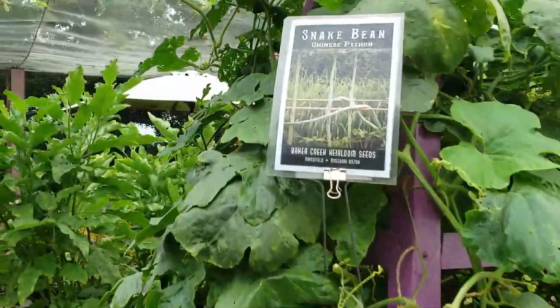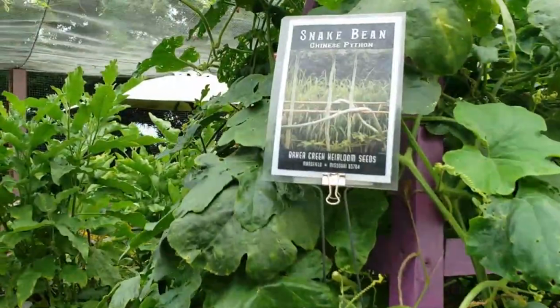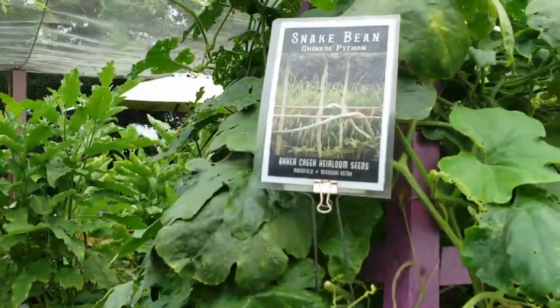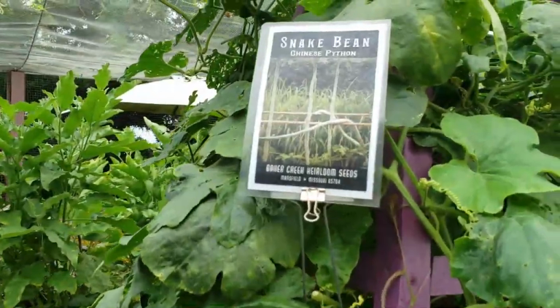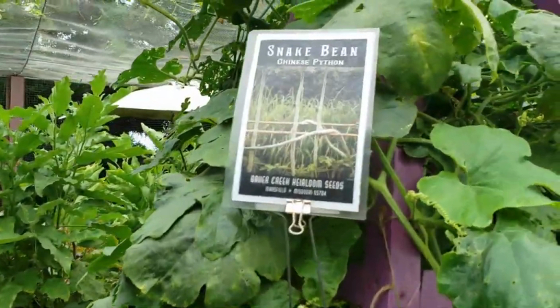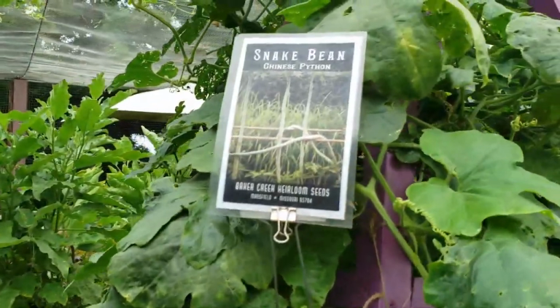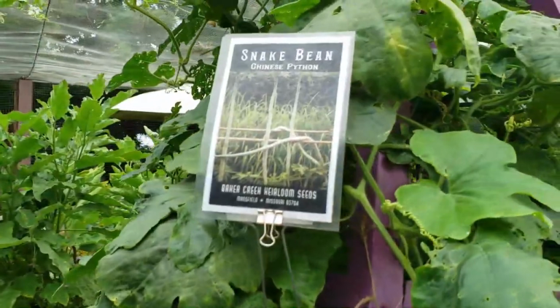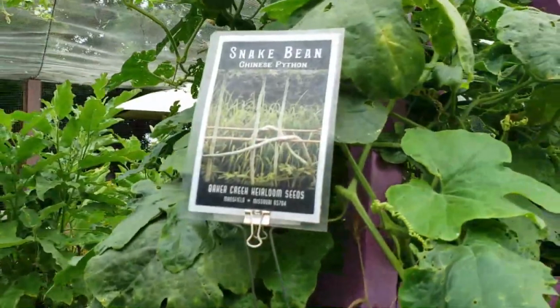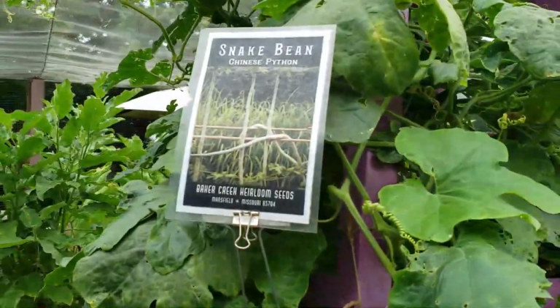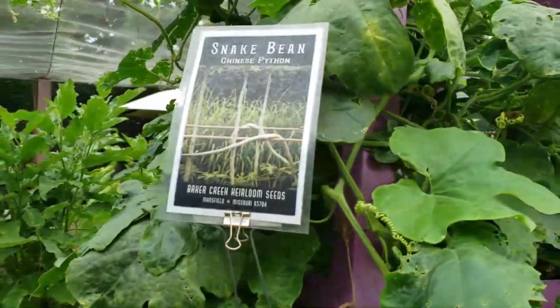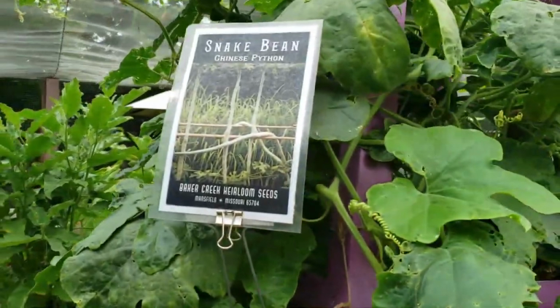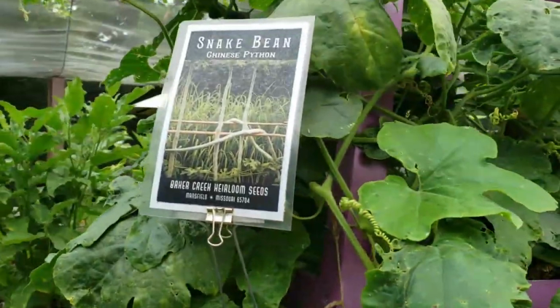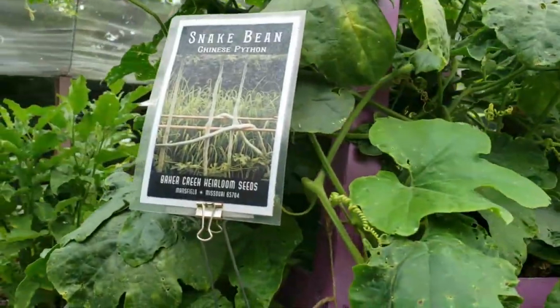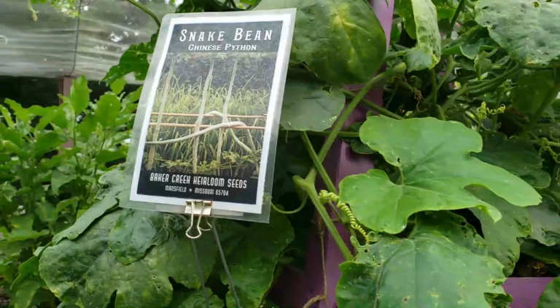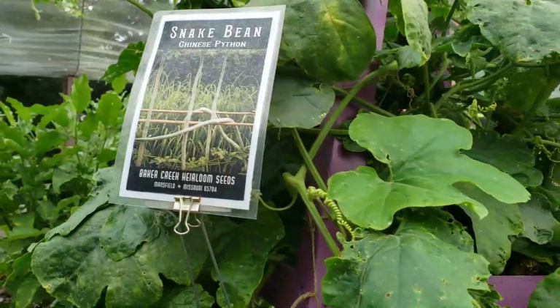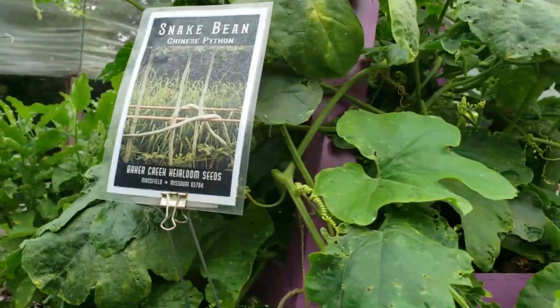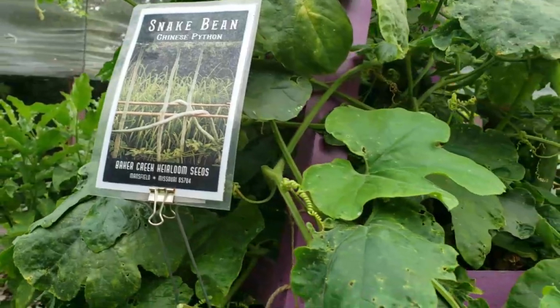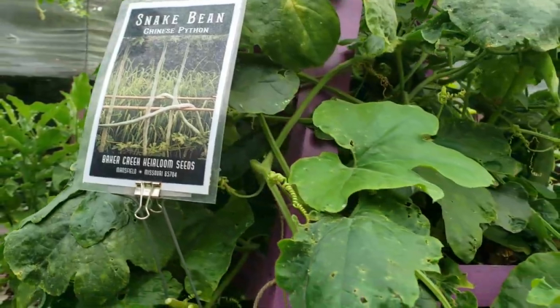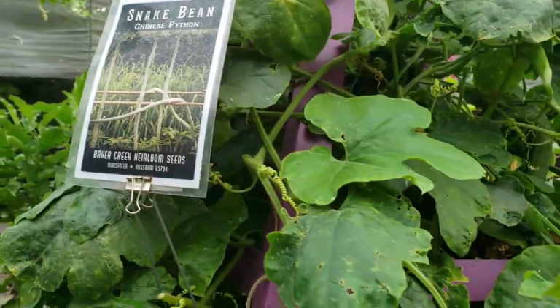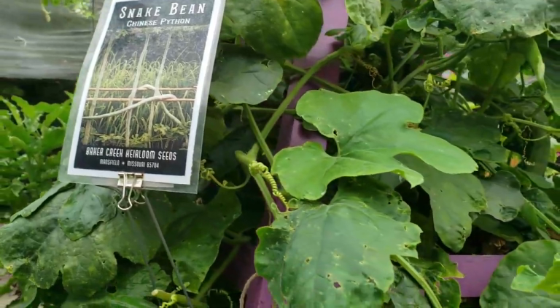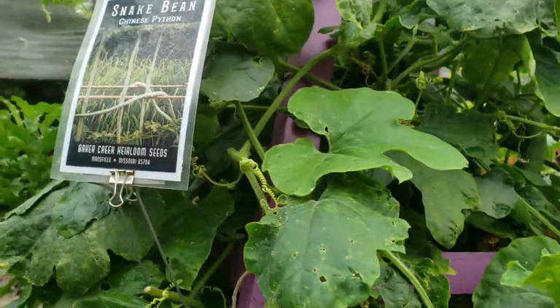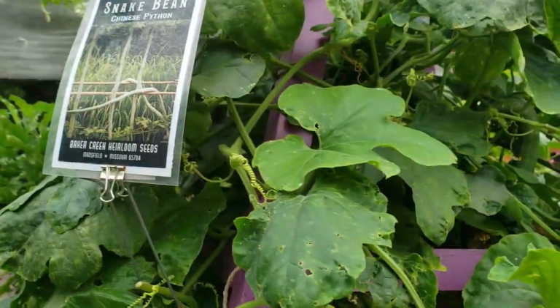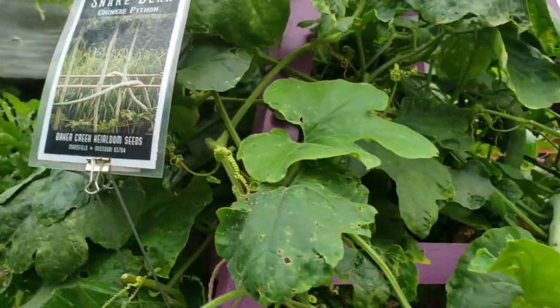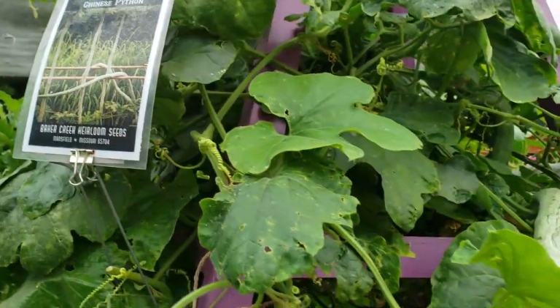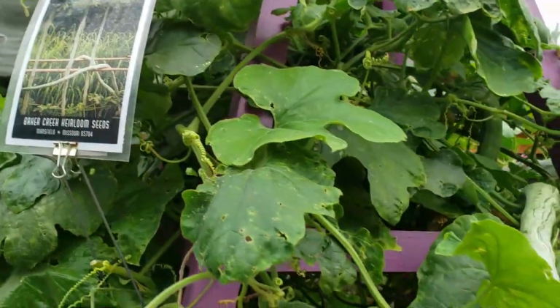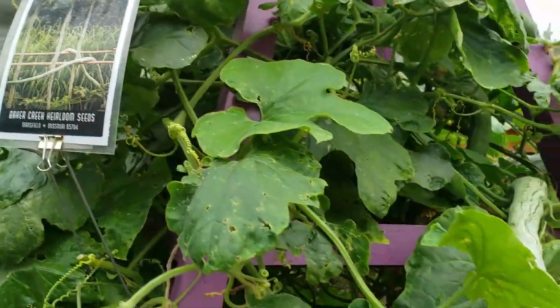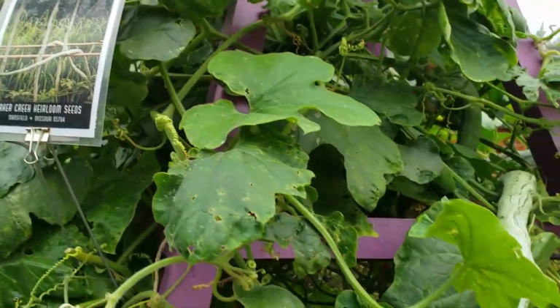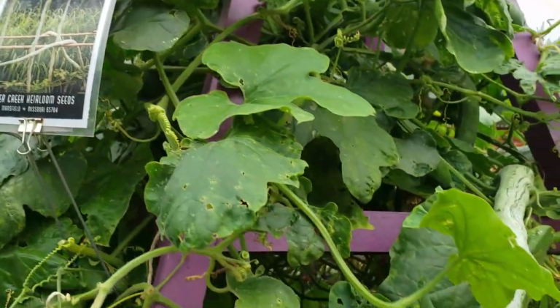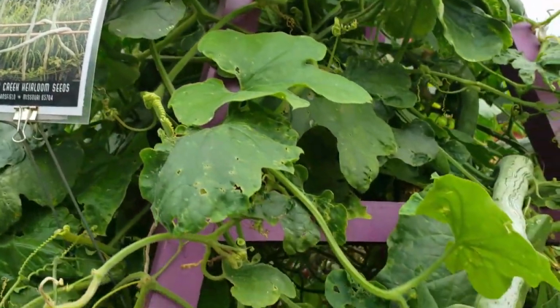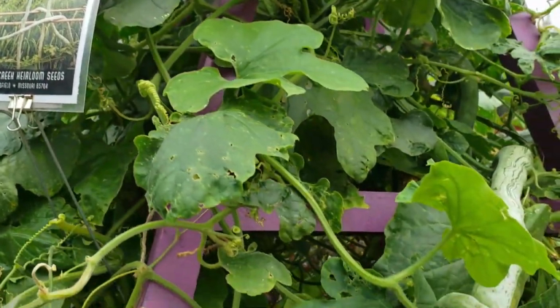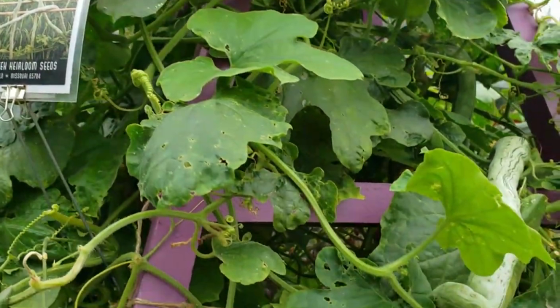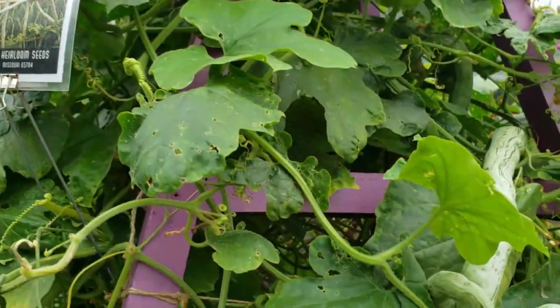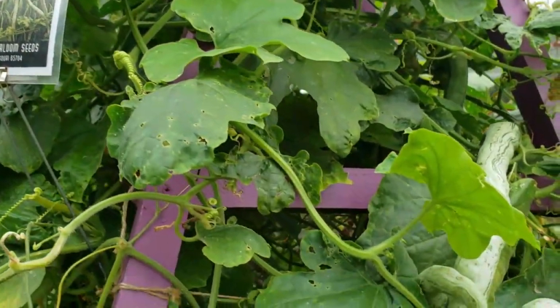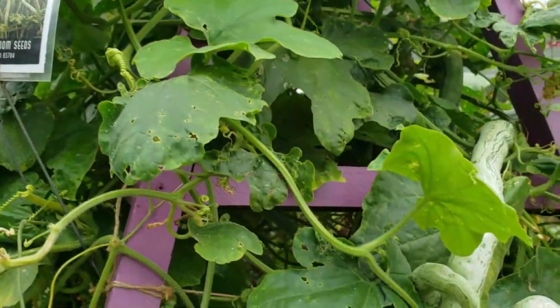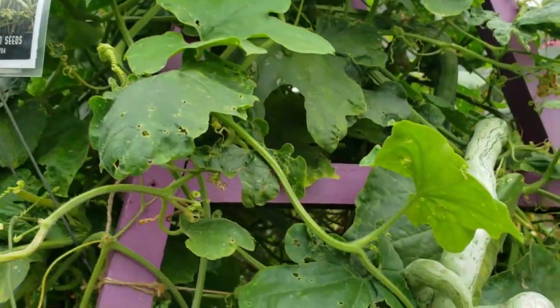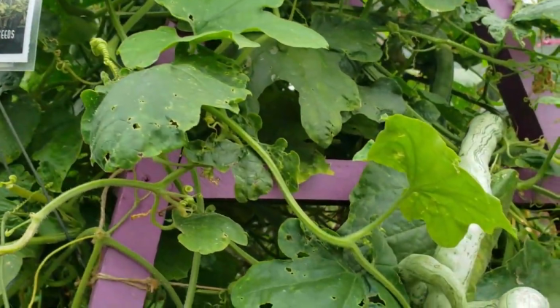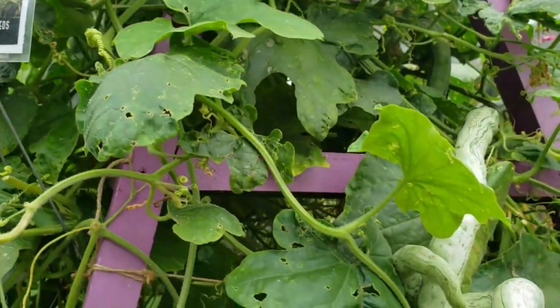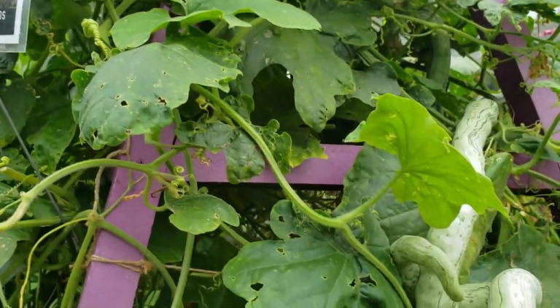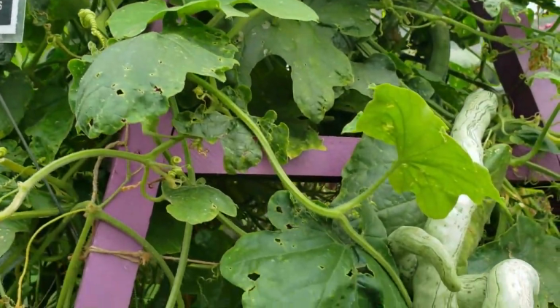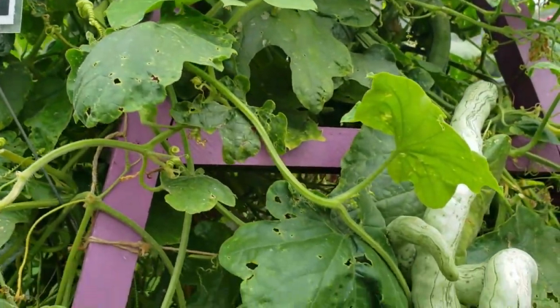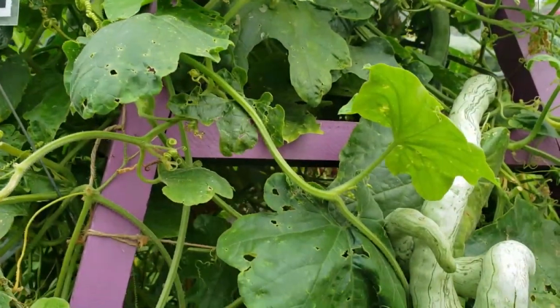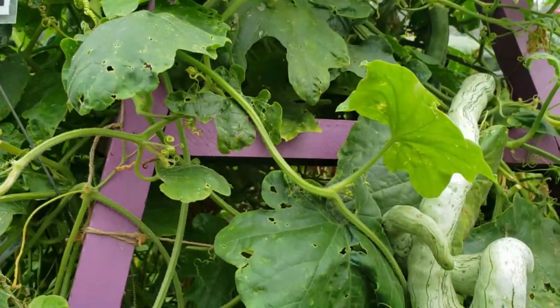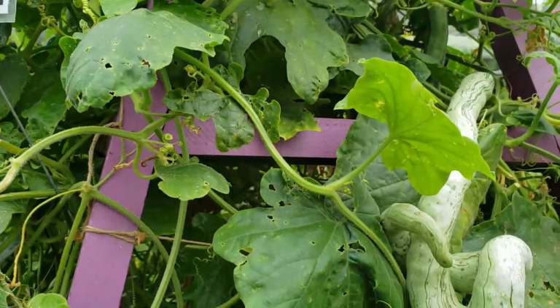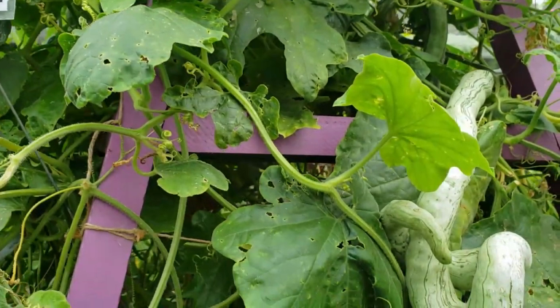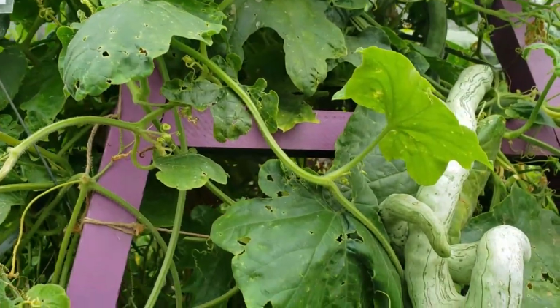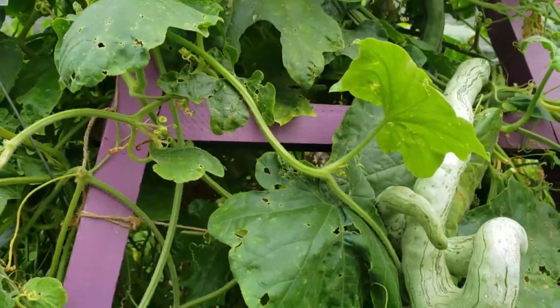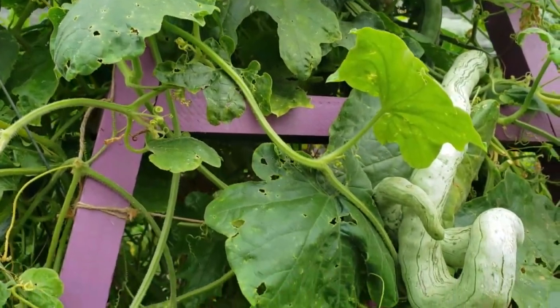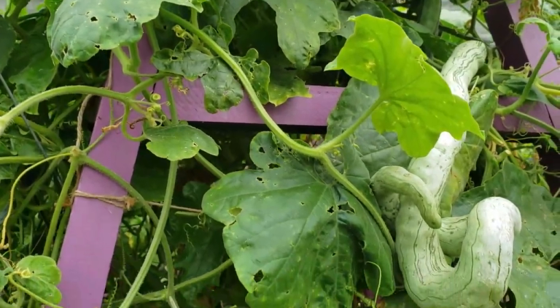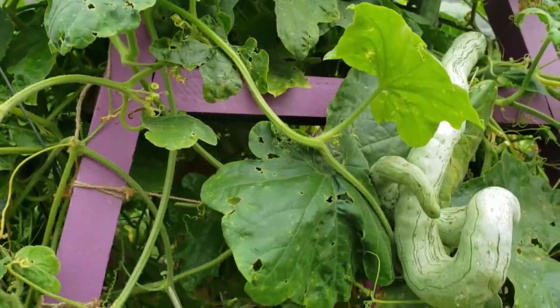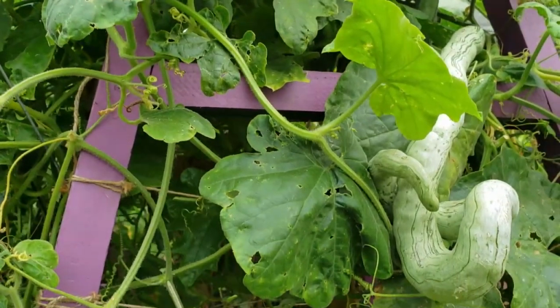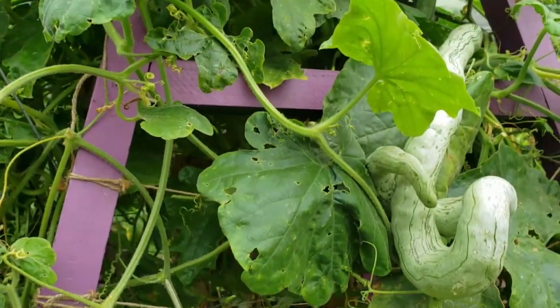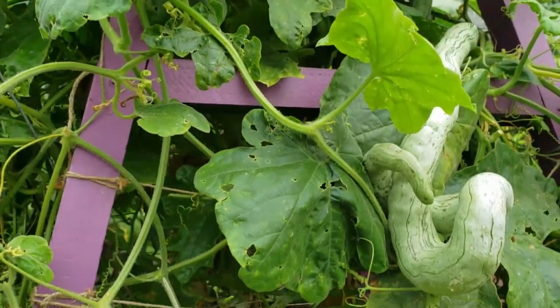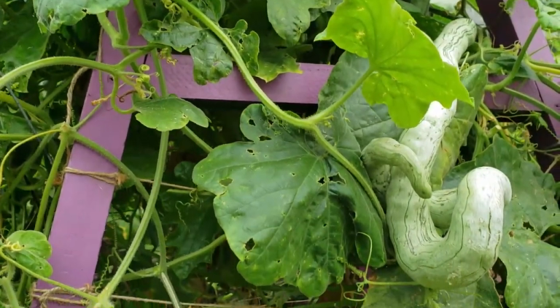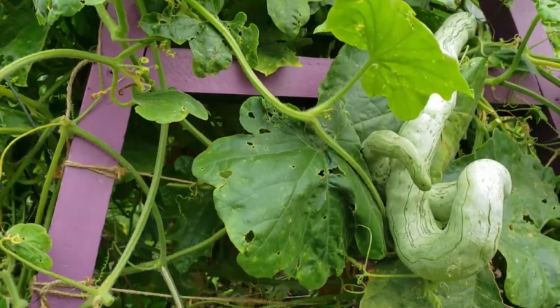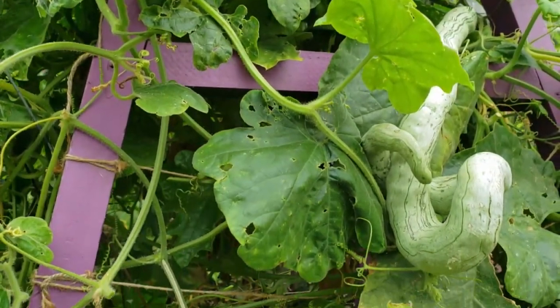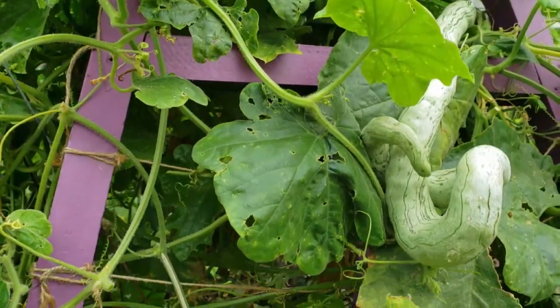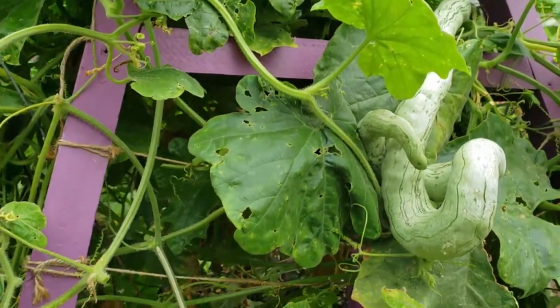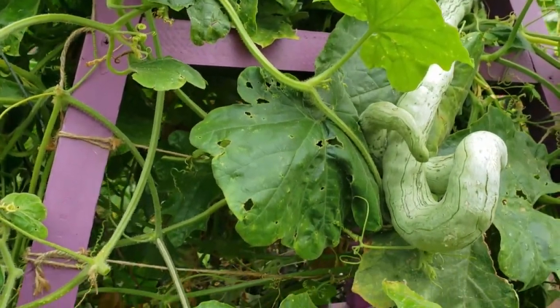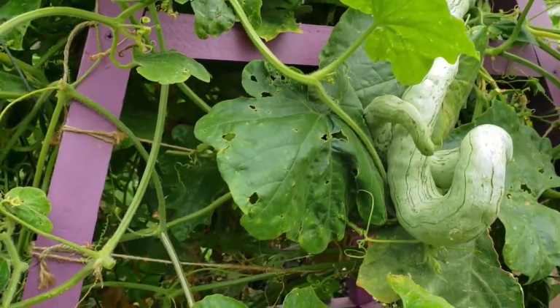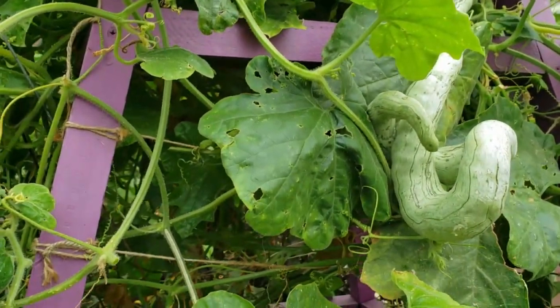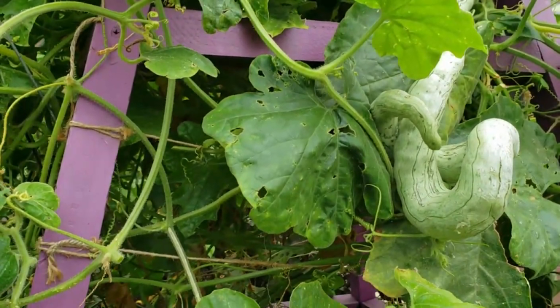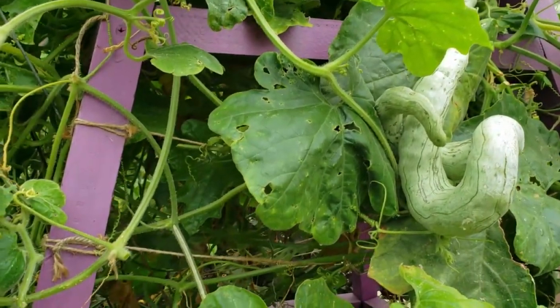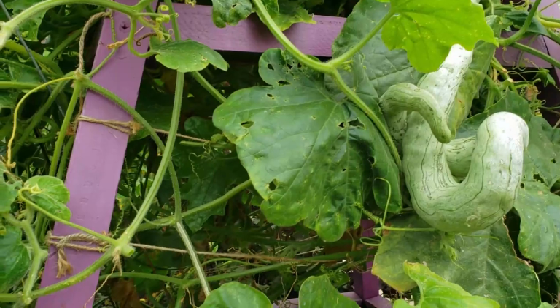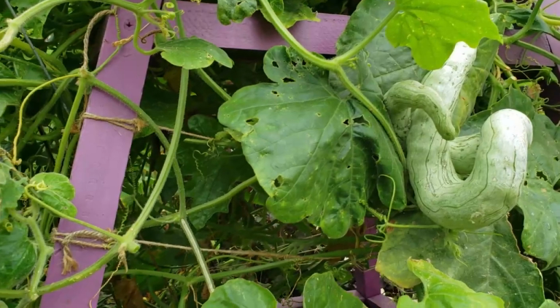I've placed signs throughout the garden which highlight basic information on each variety and also show you where you can purchase the seed.